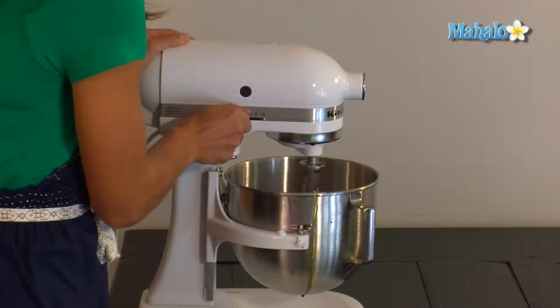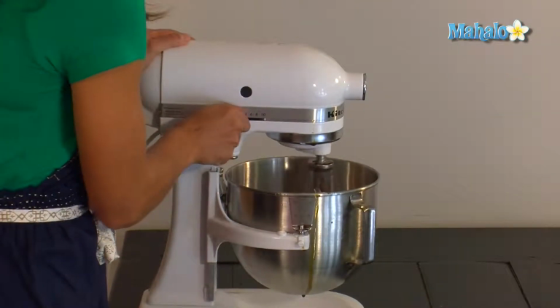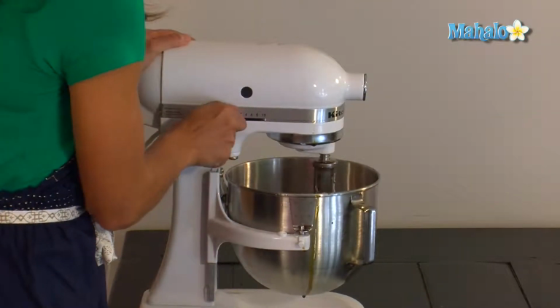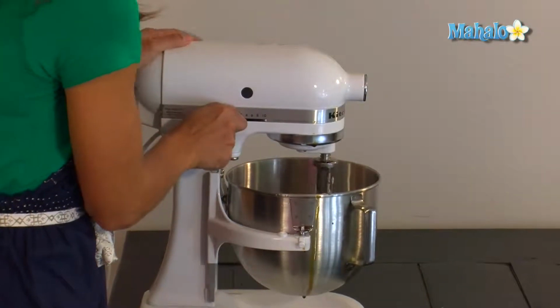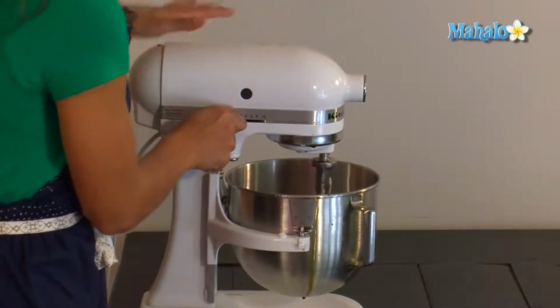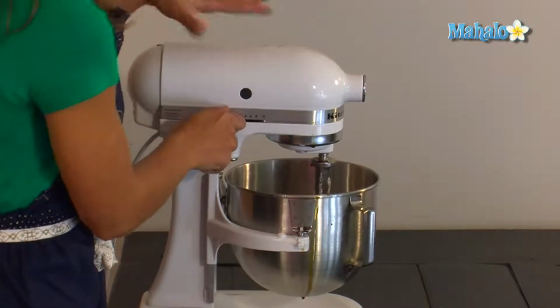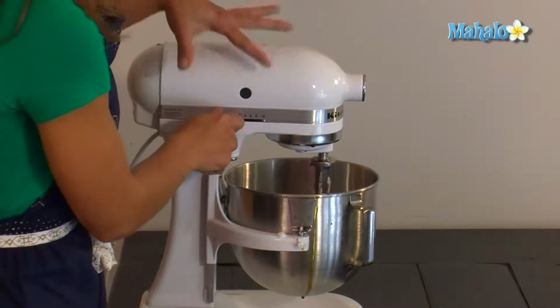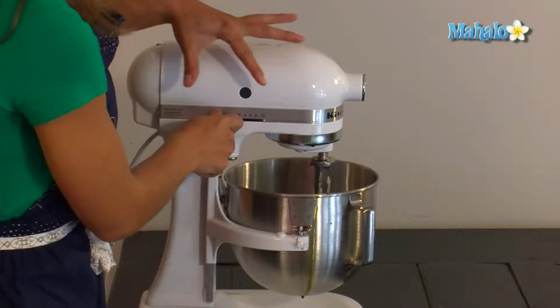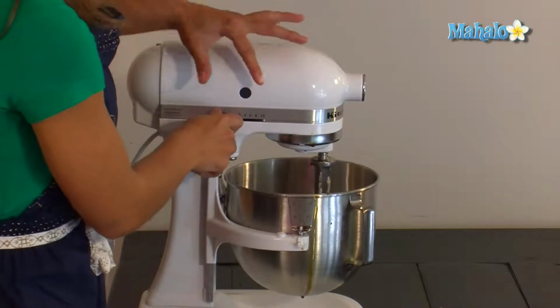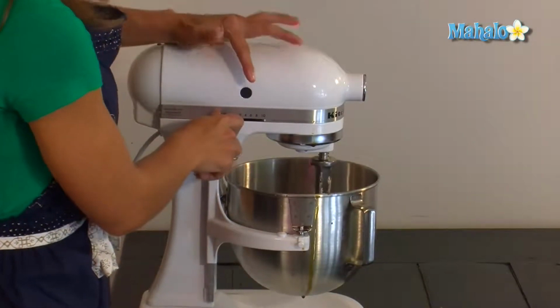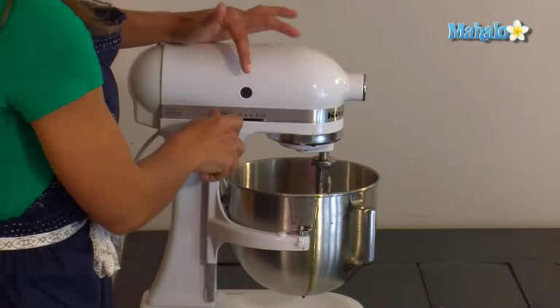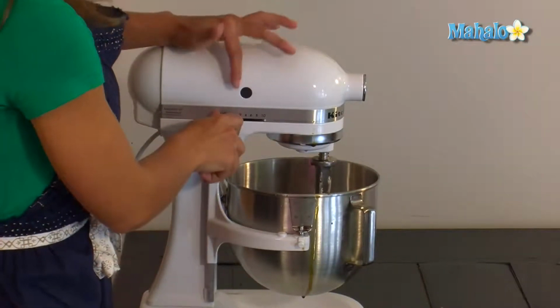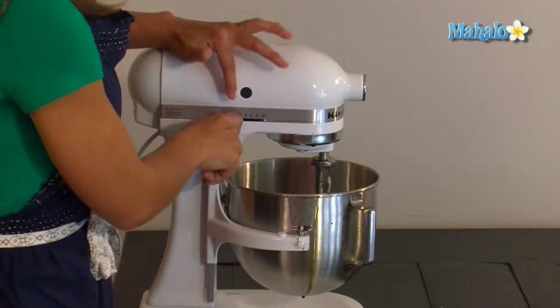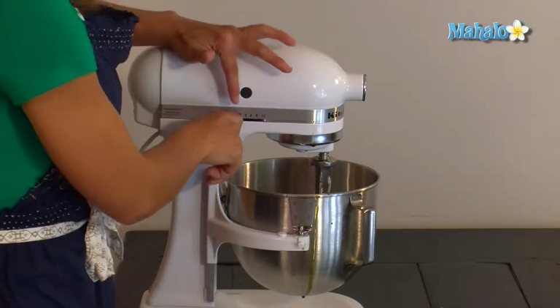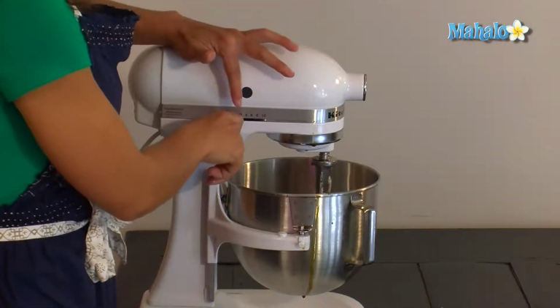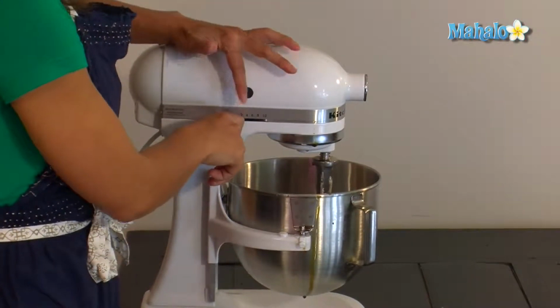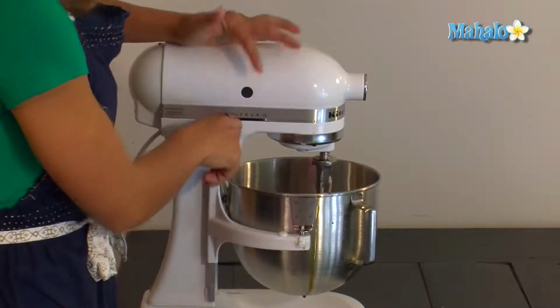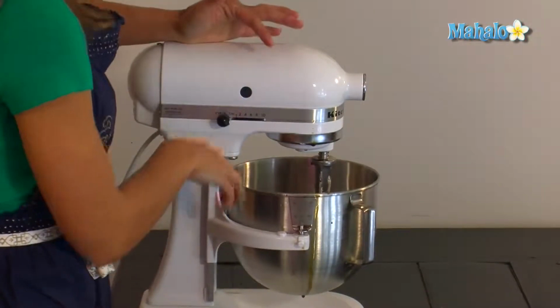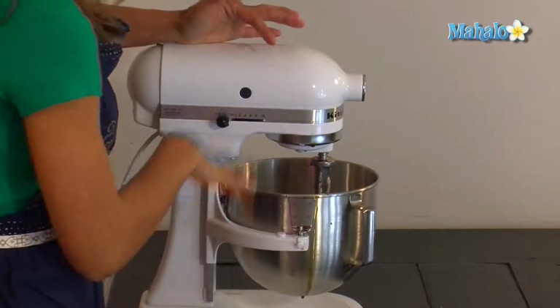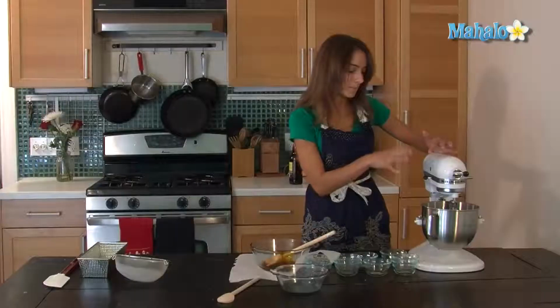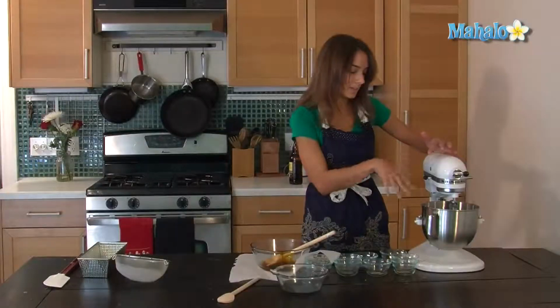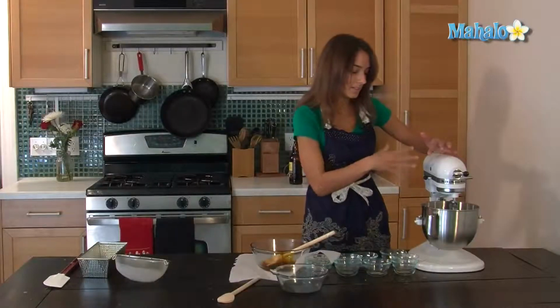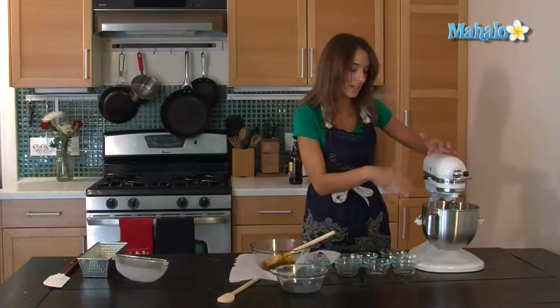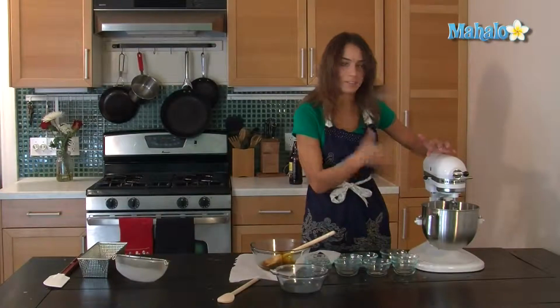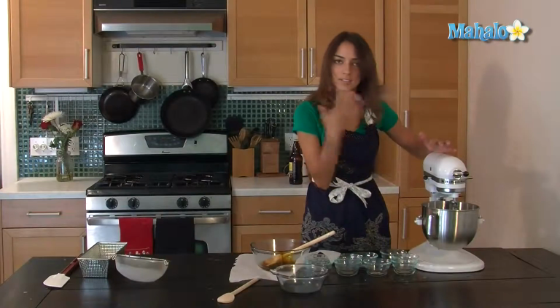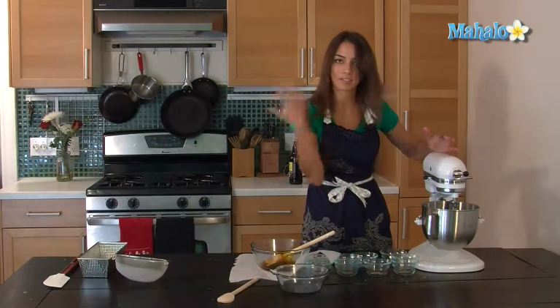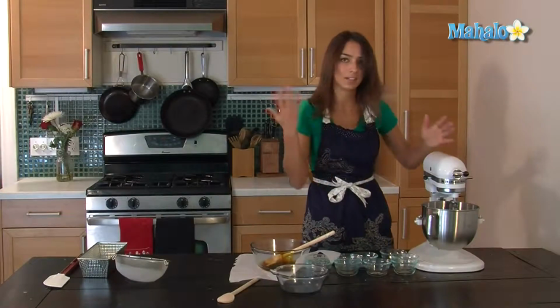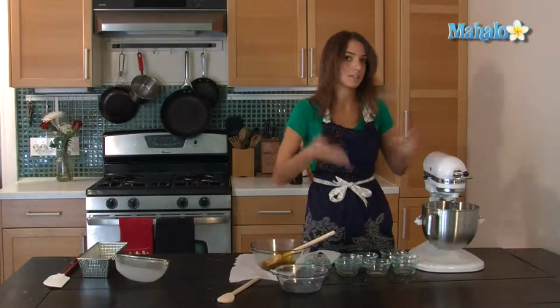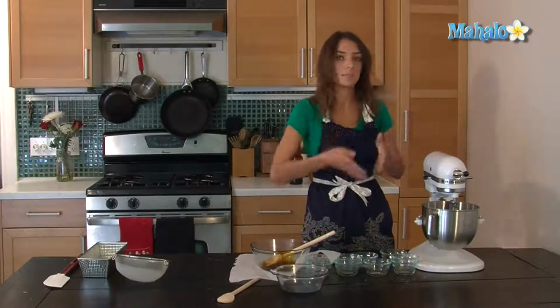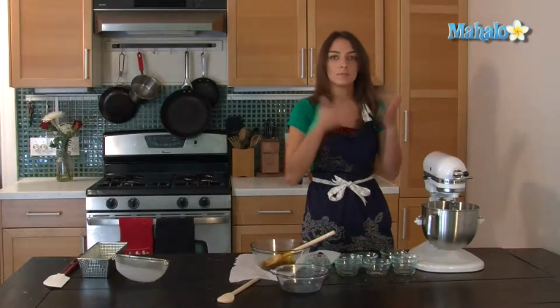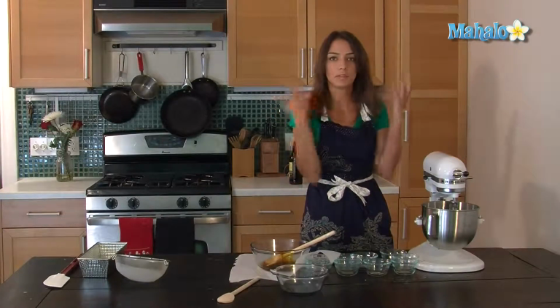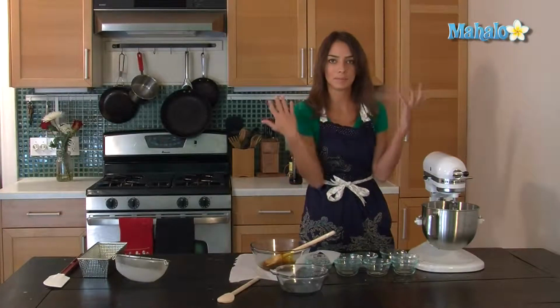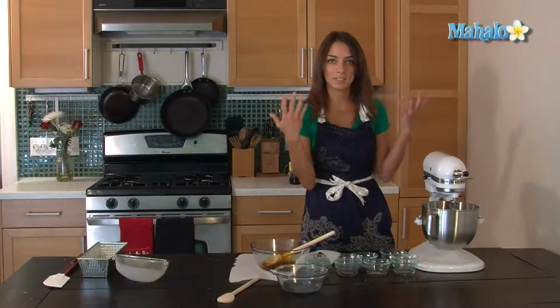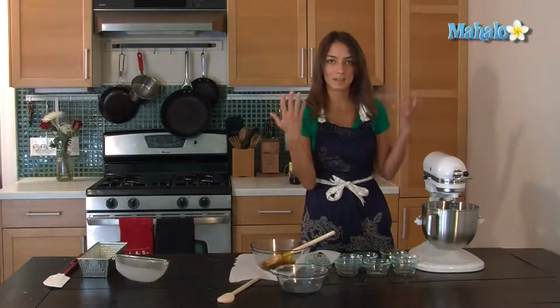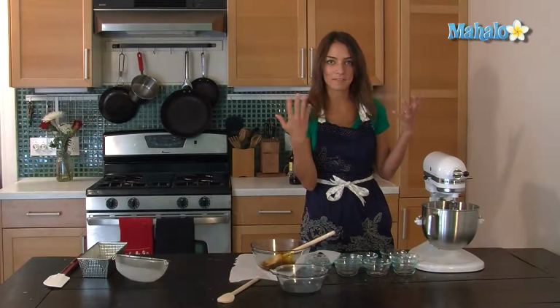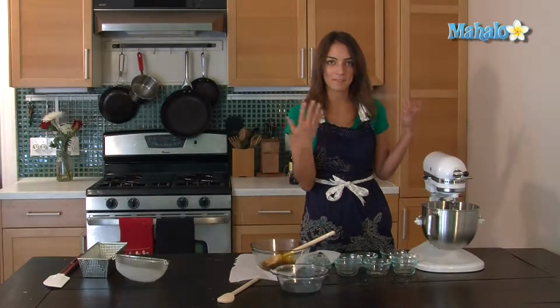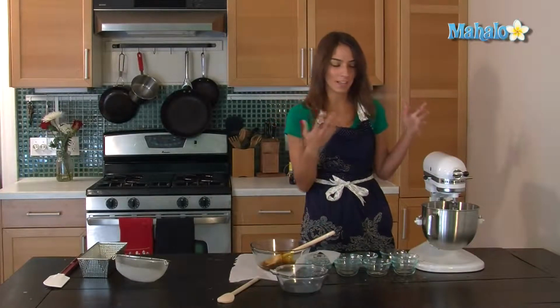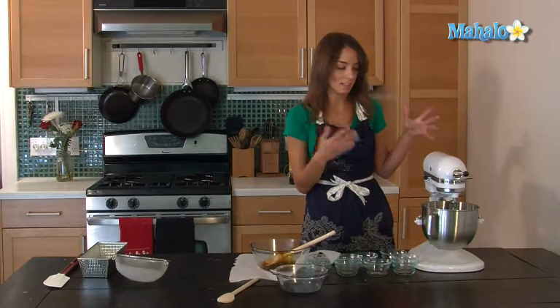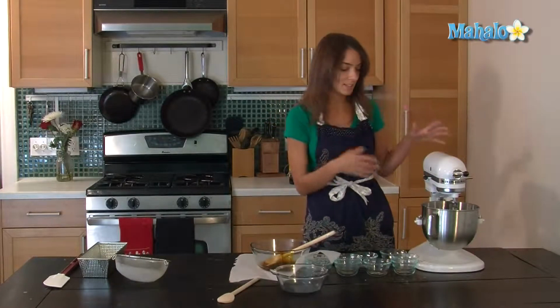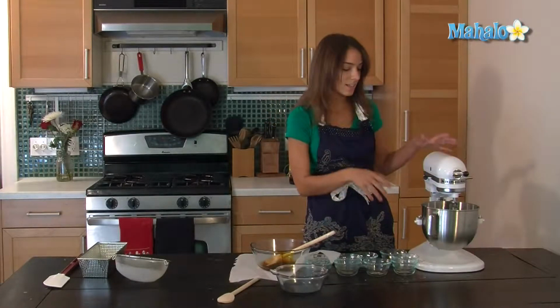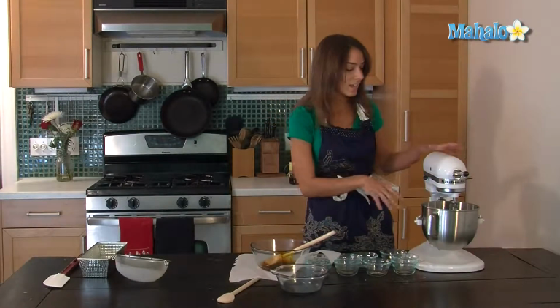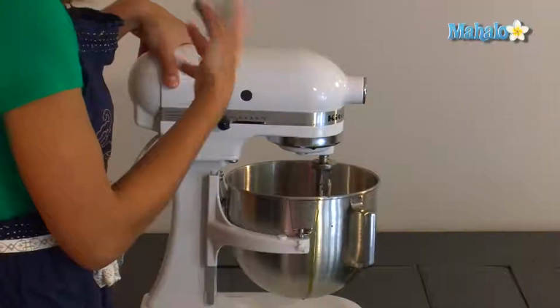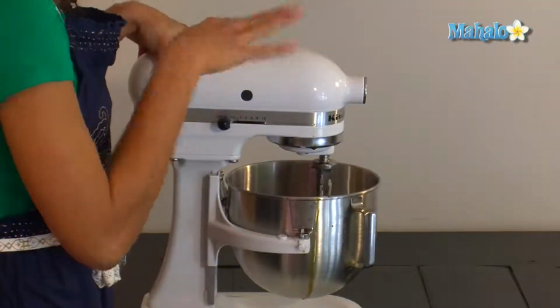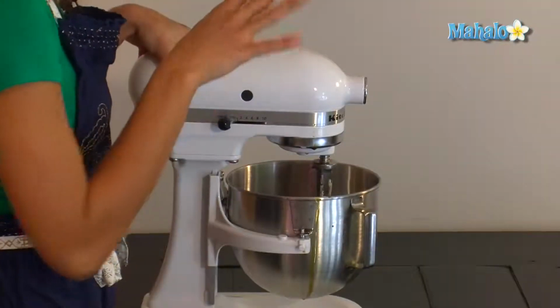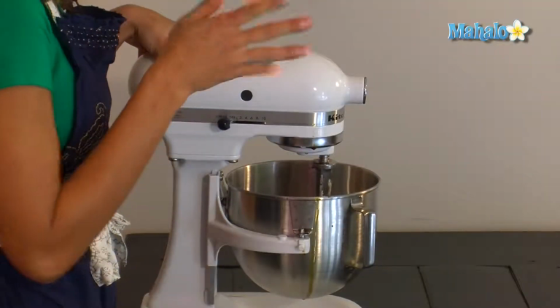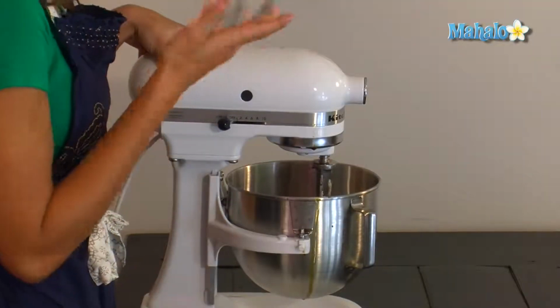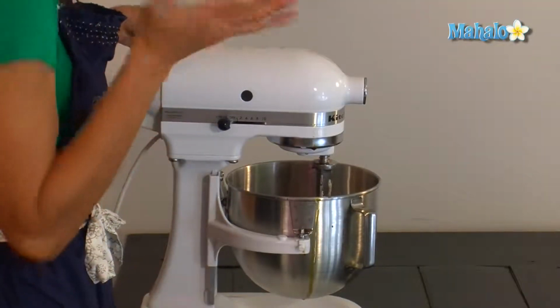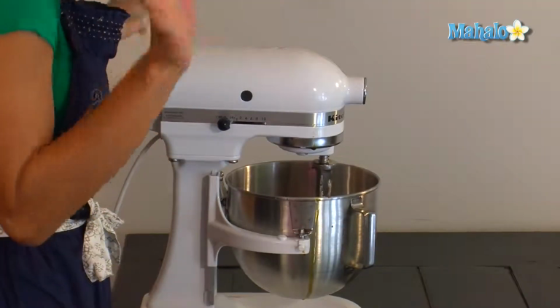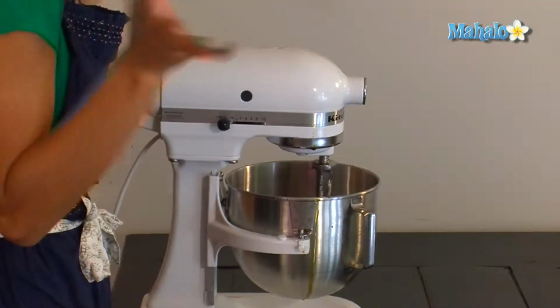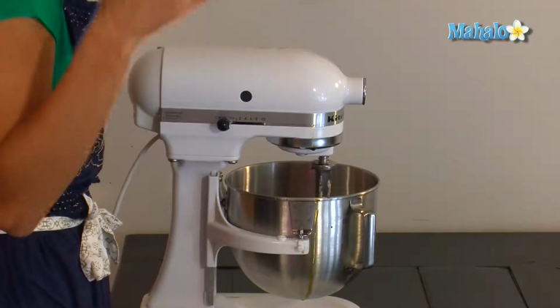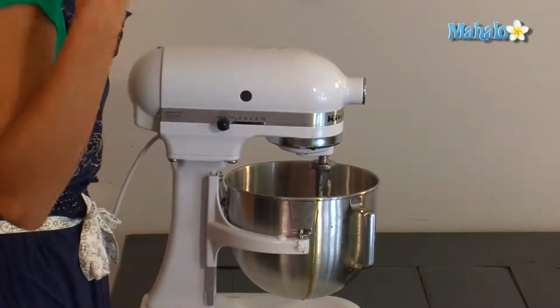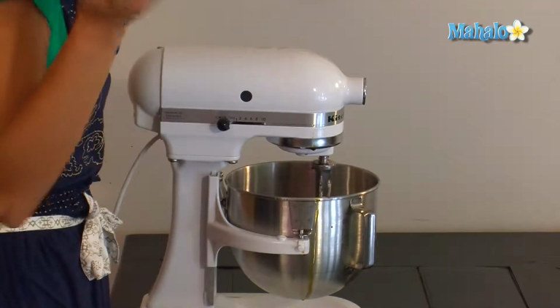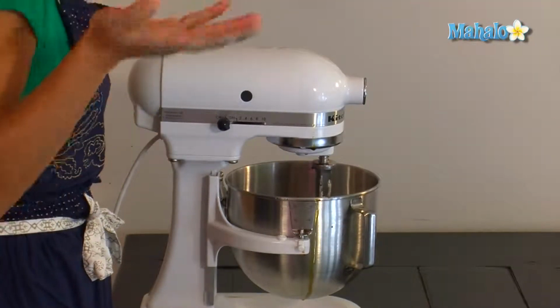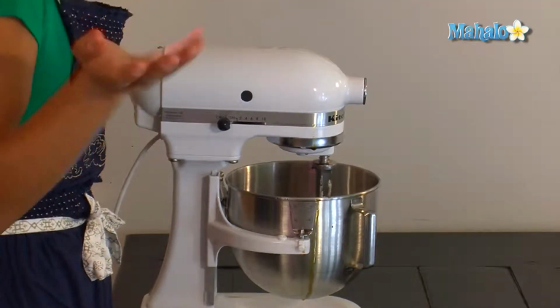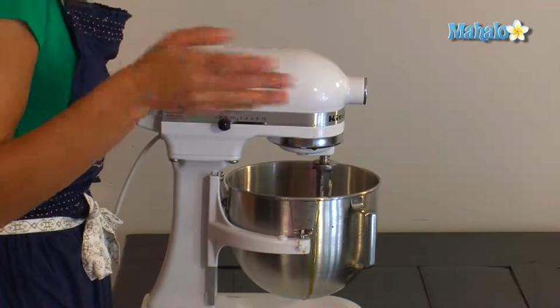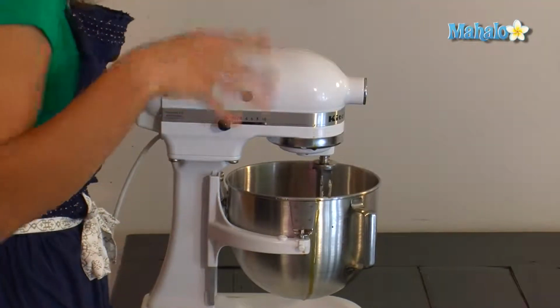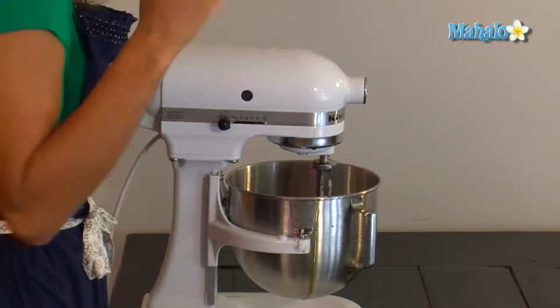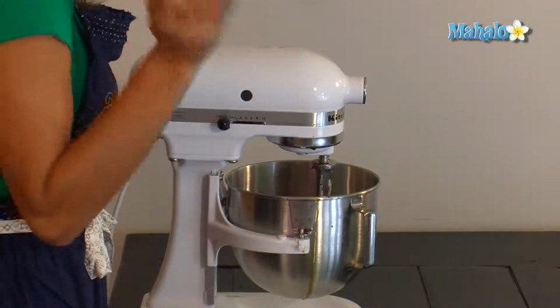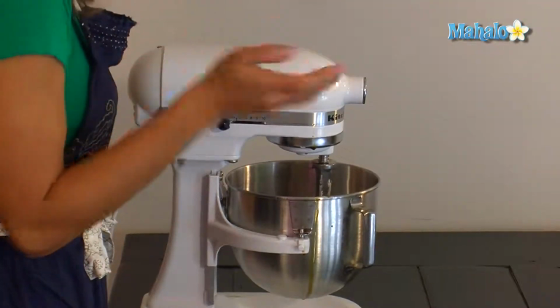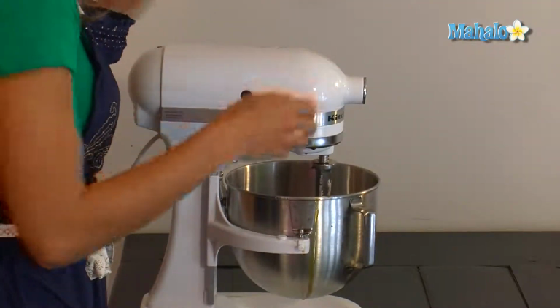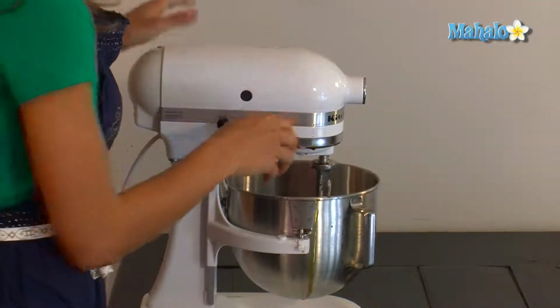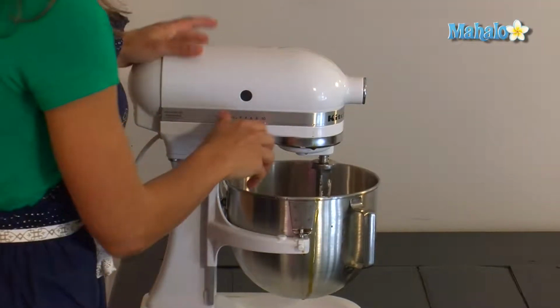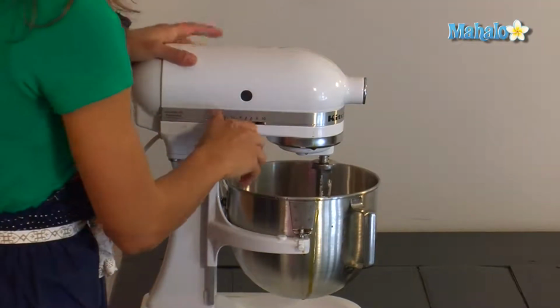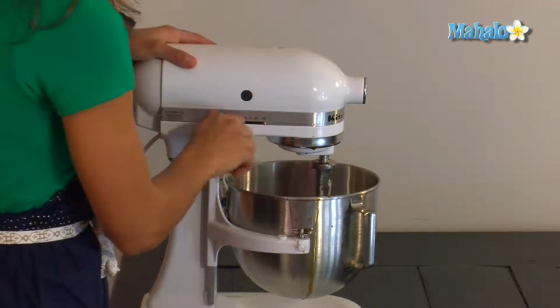I'm going to increase the speed up just a little bit because now it's not going to poof up into my face — maybe the third up from the lowest.